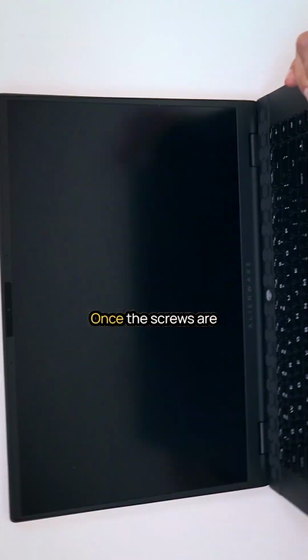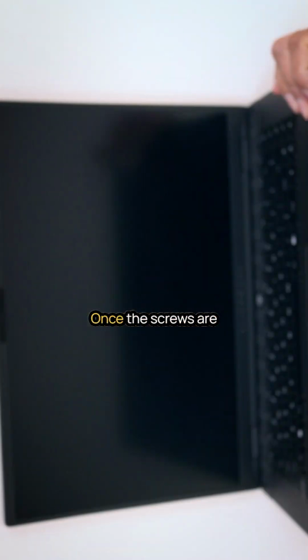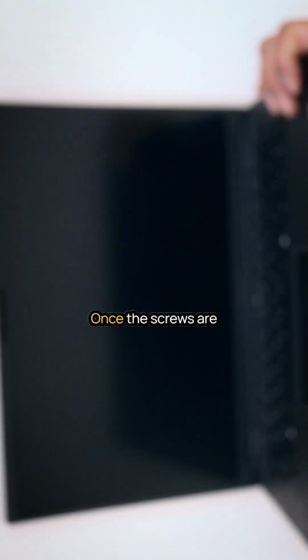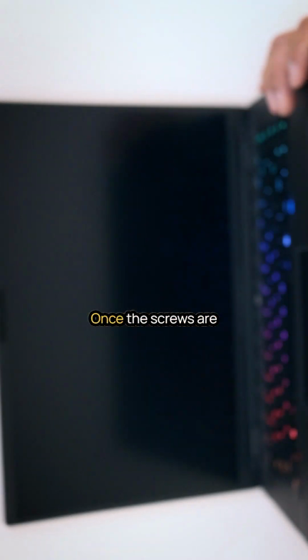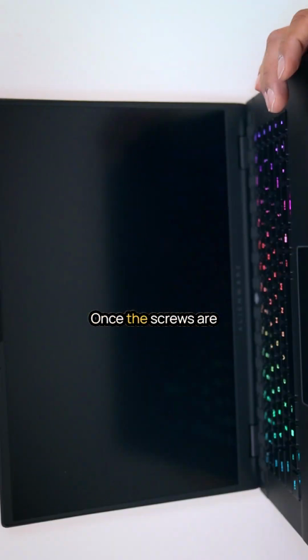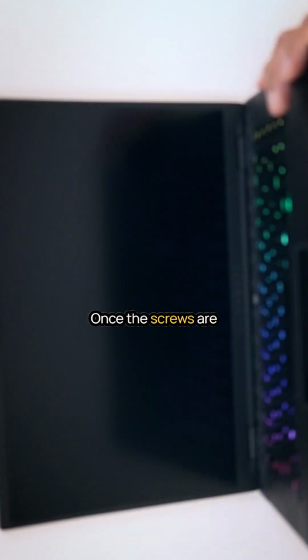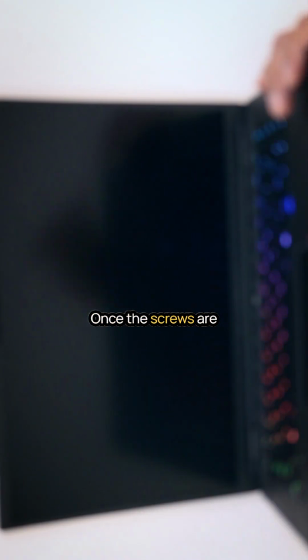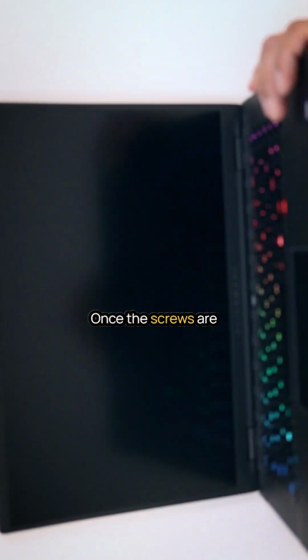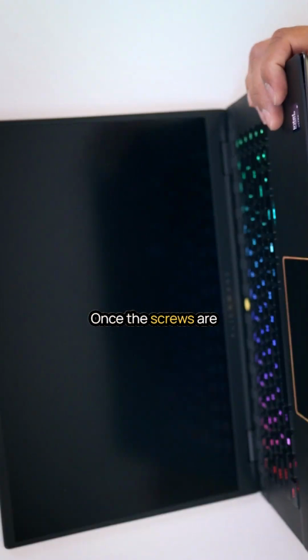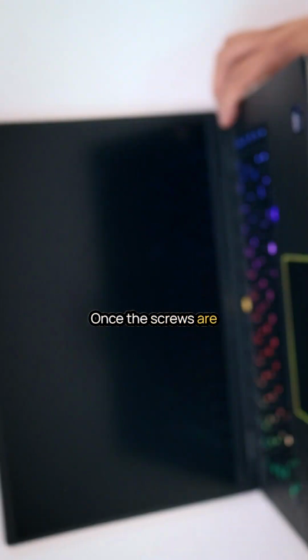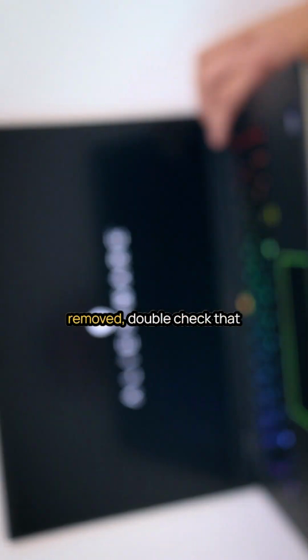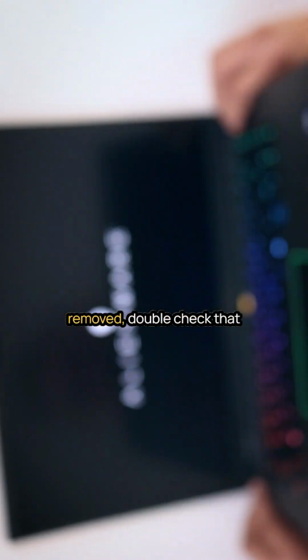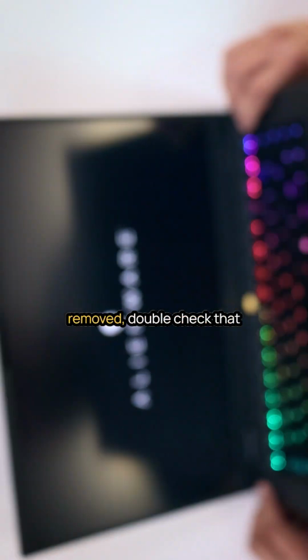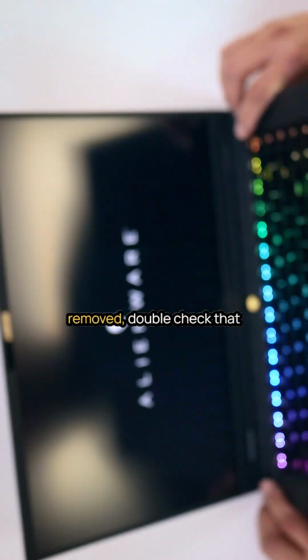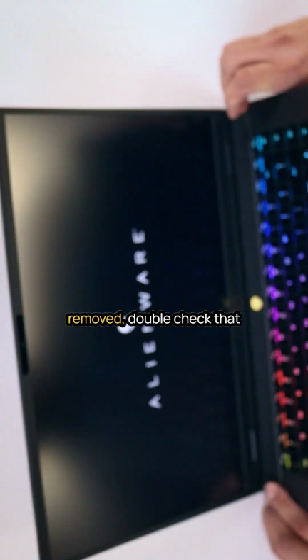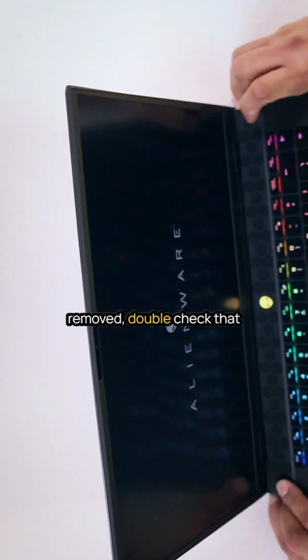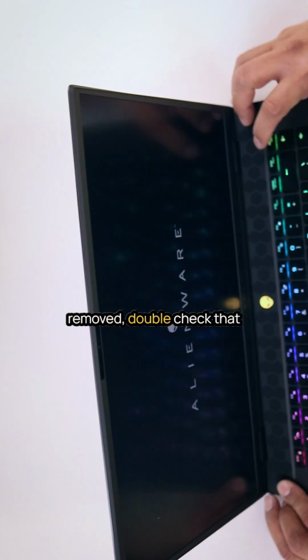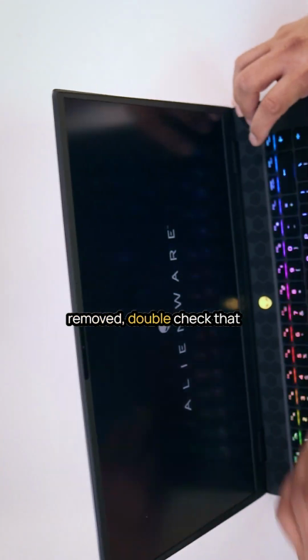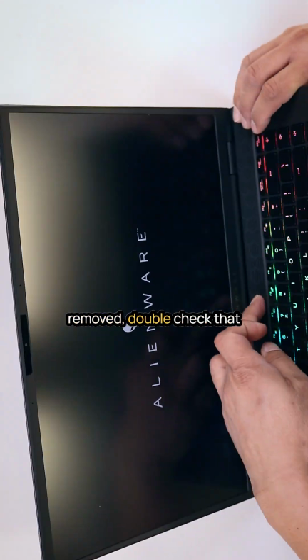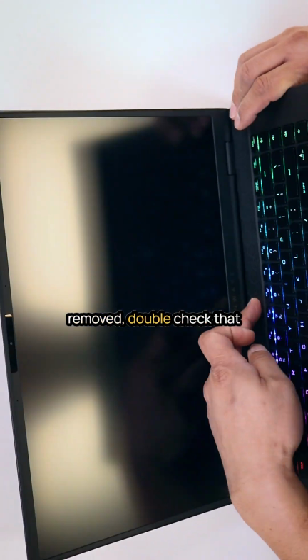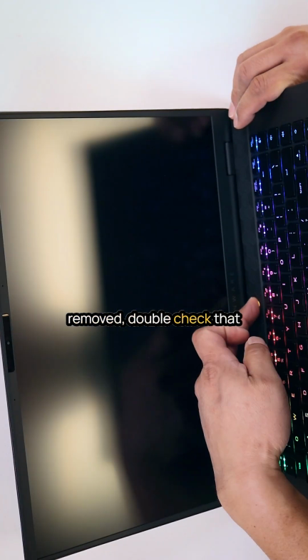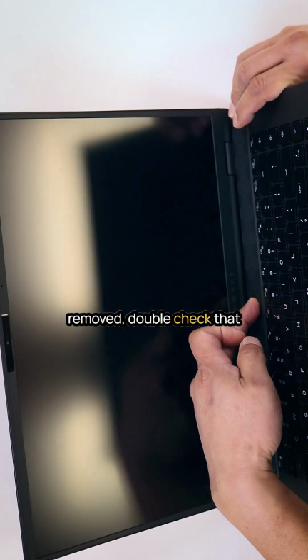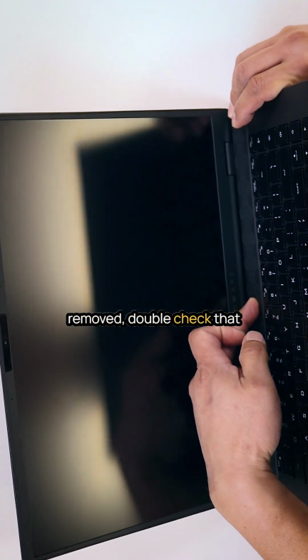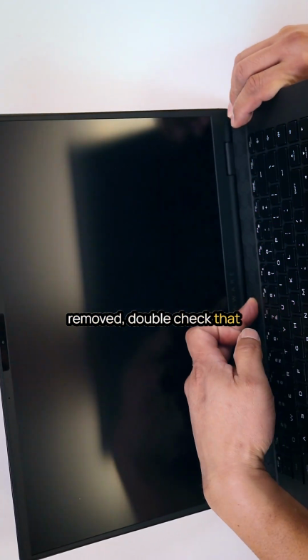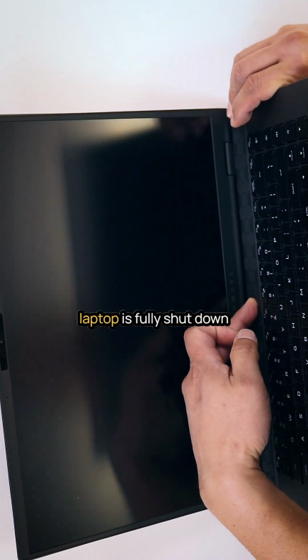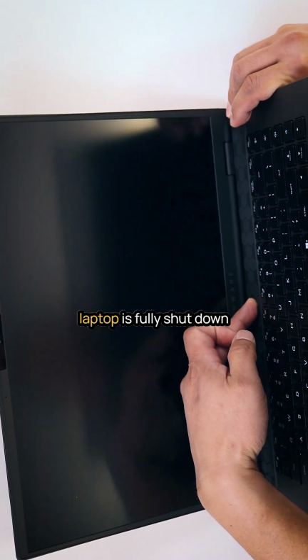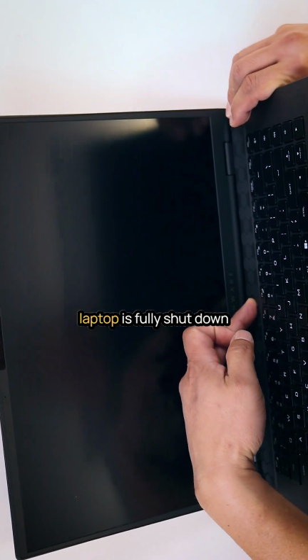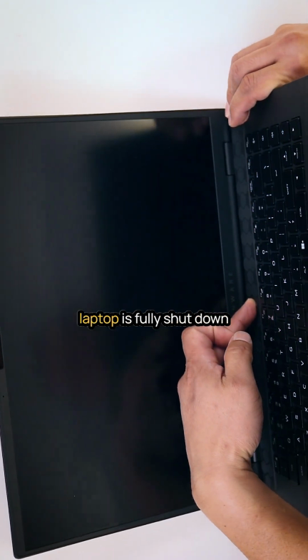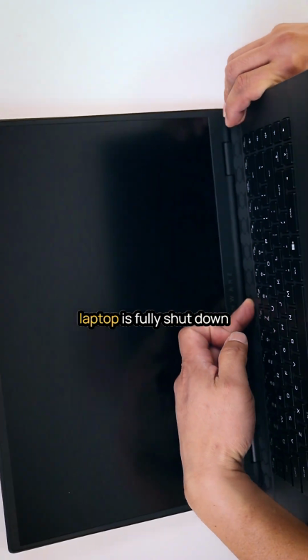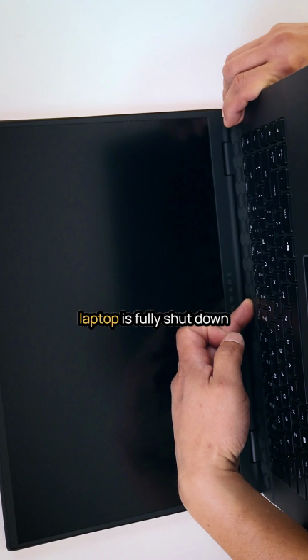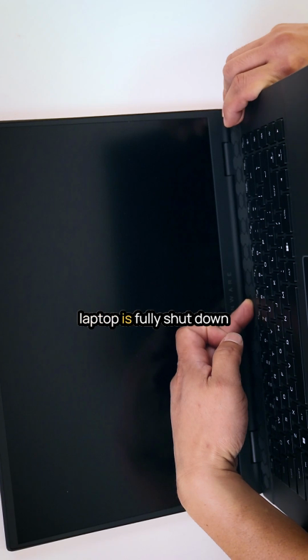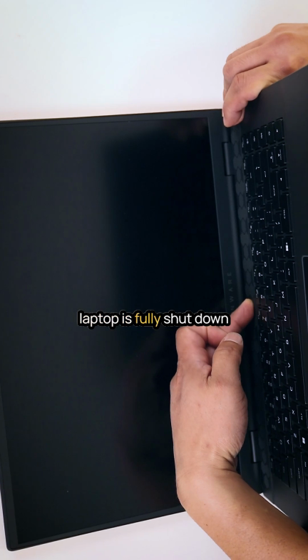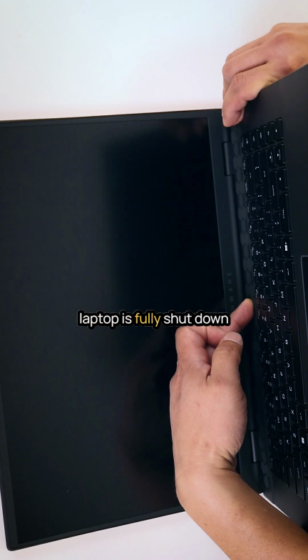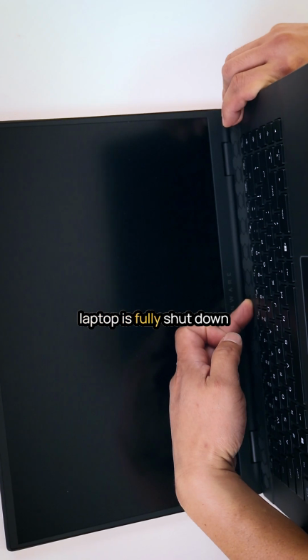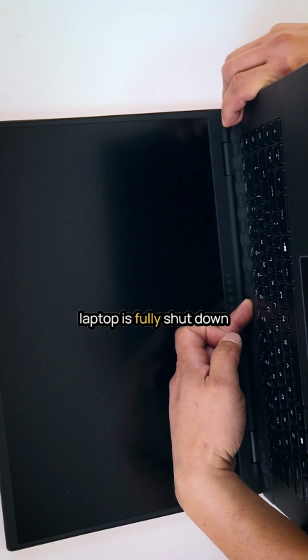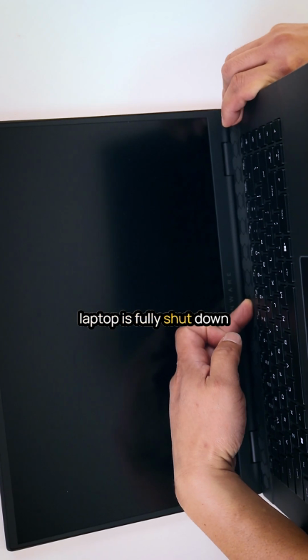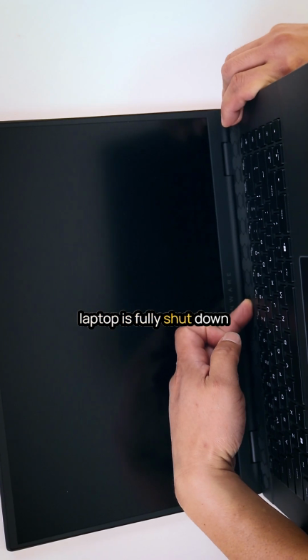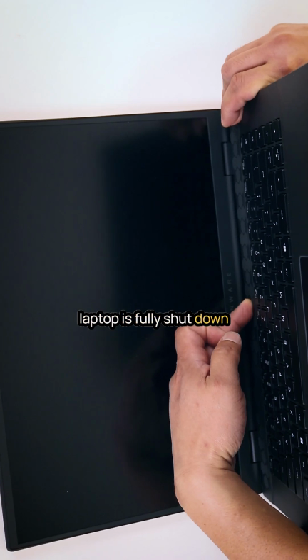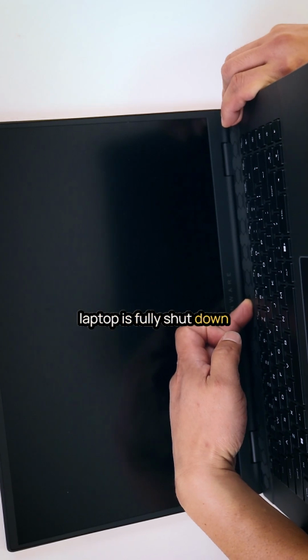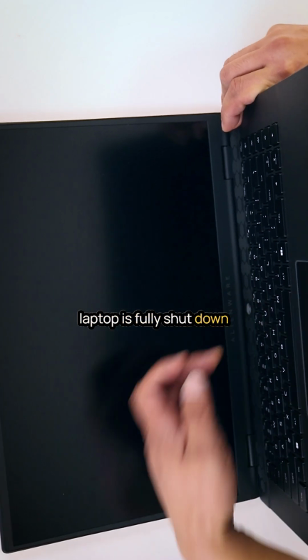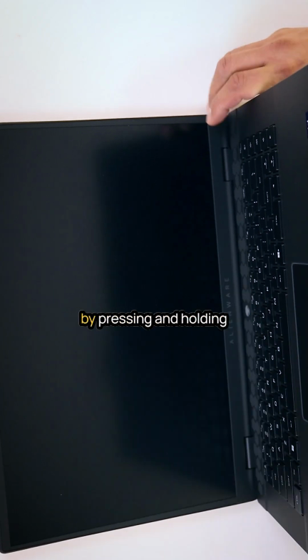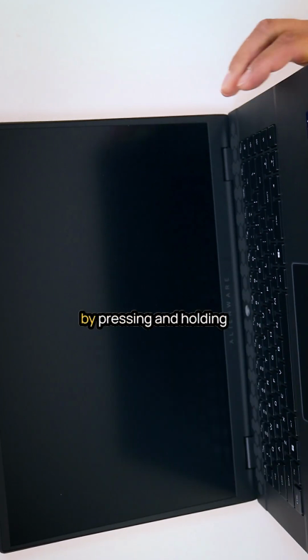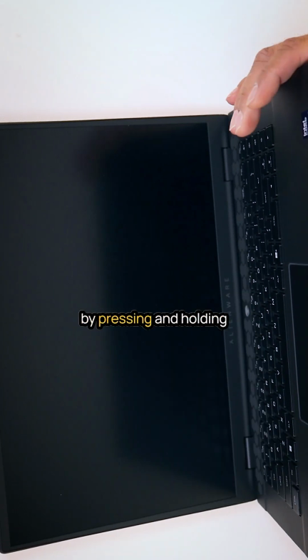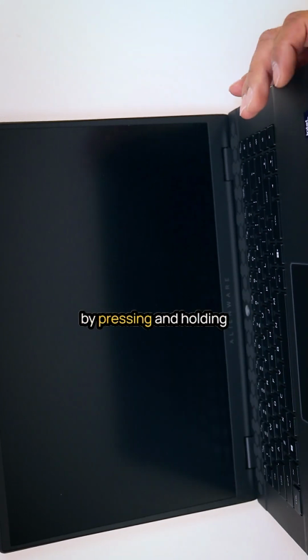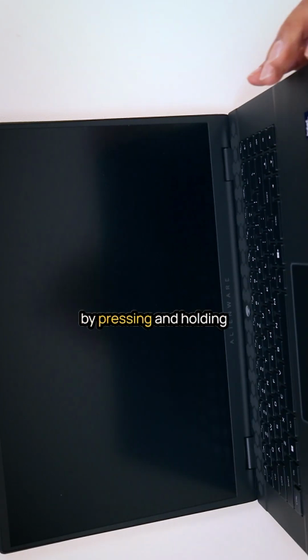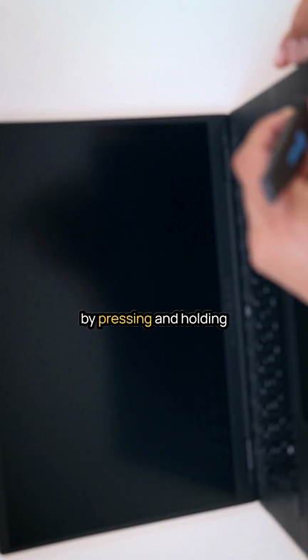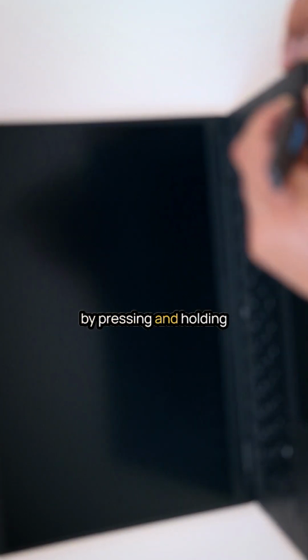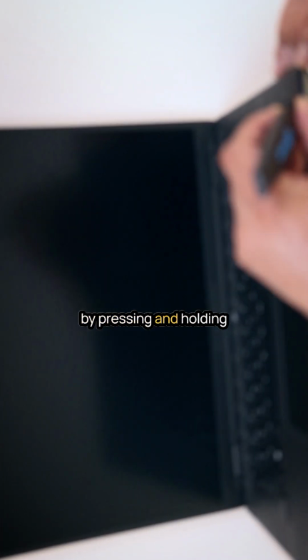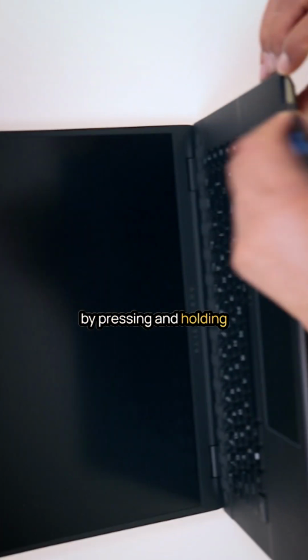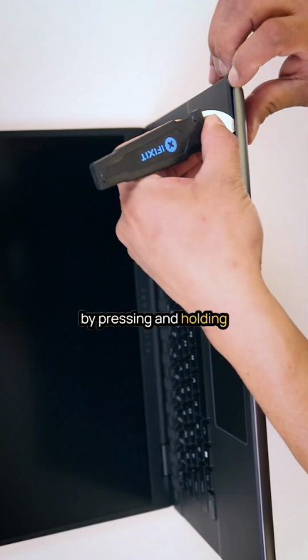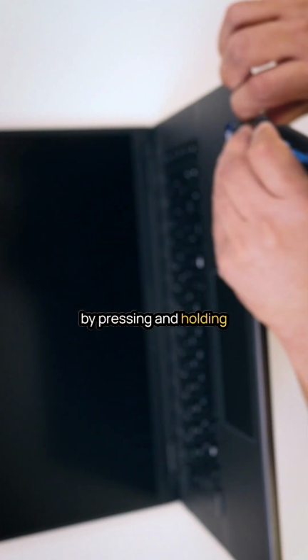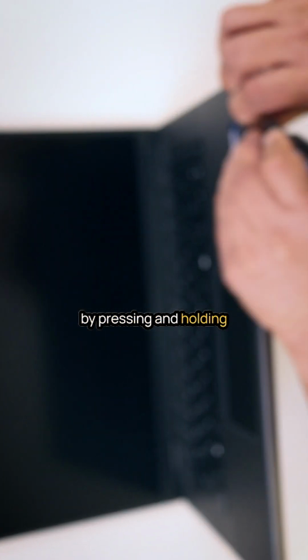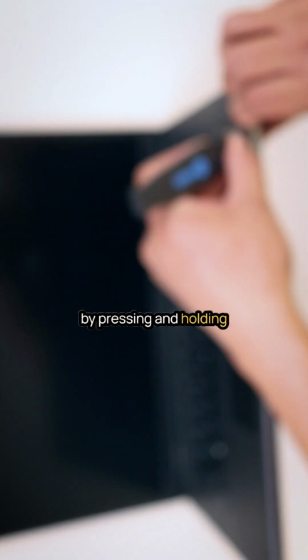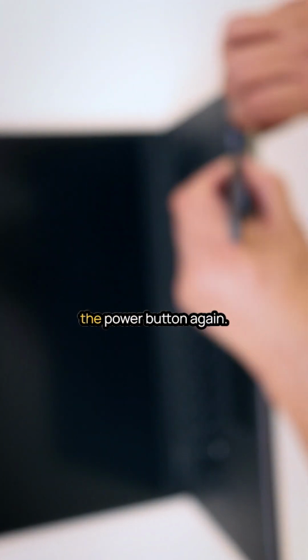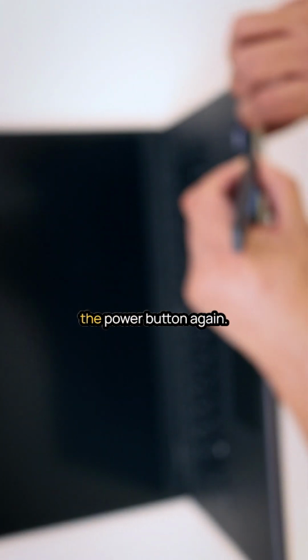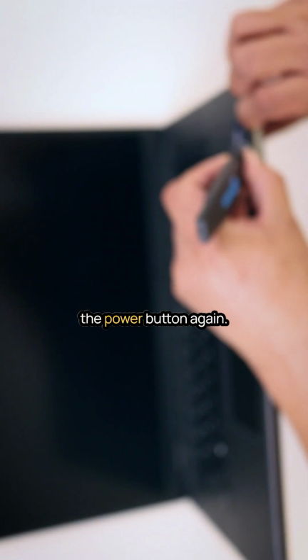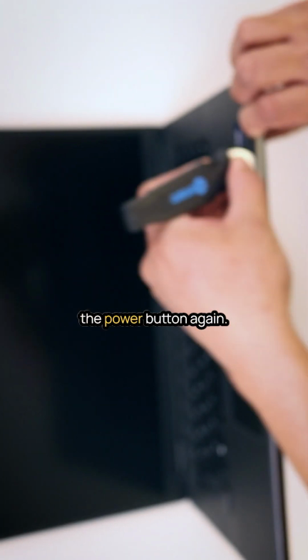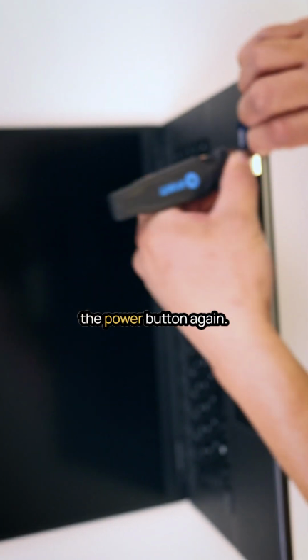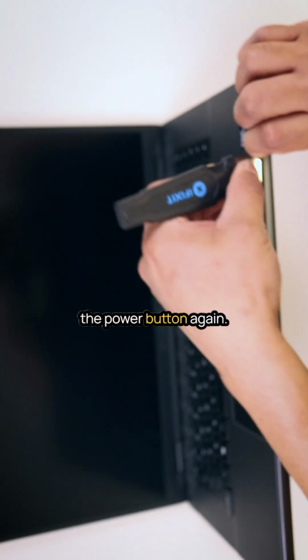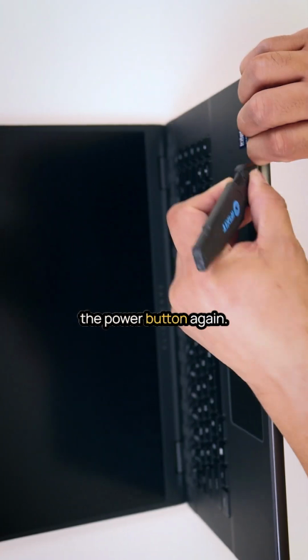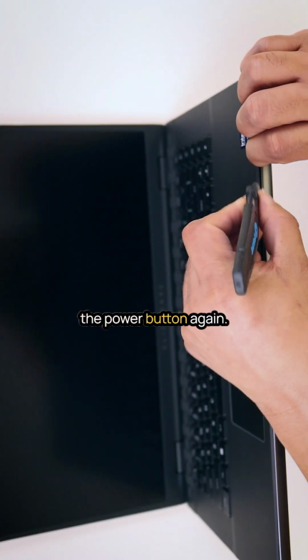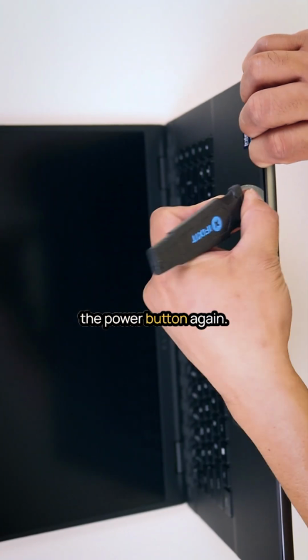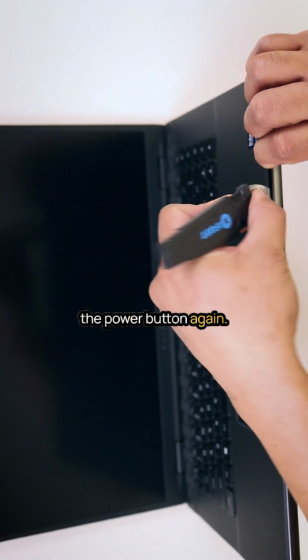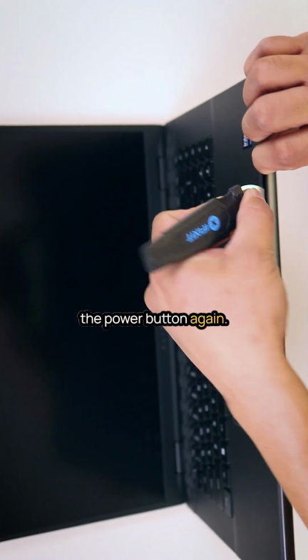Once the screws are removed, double-check that the laptop is fully shut down by pressing and holding the power button again.